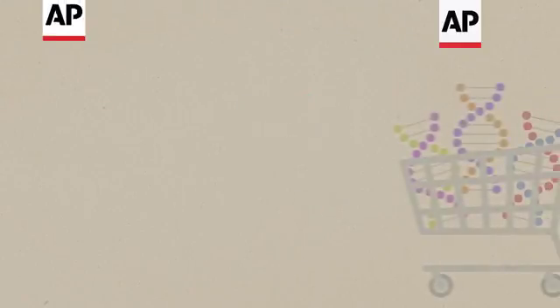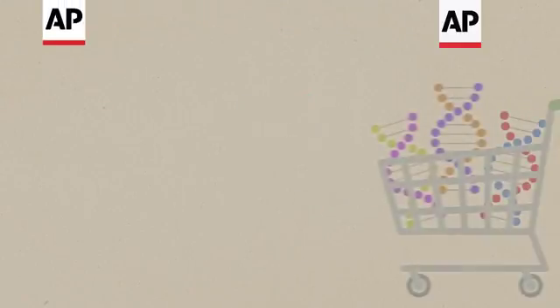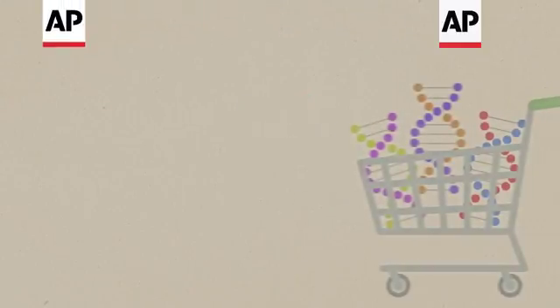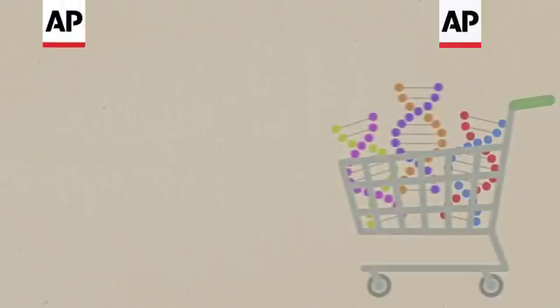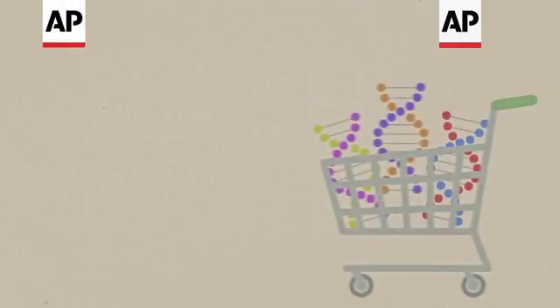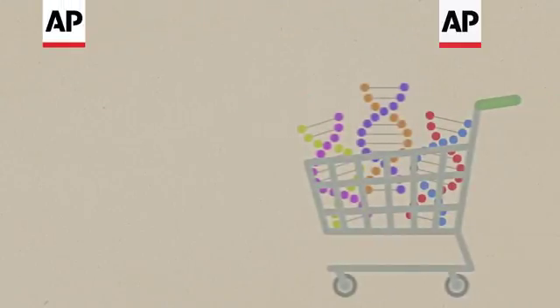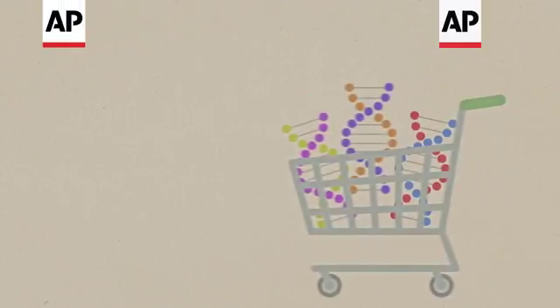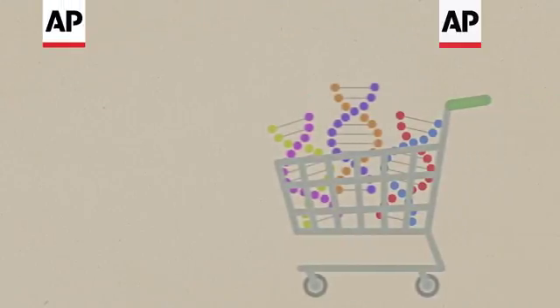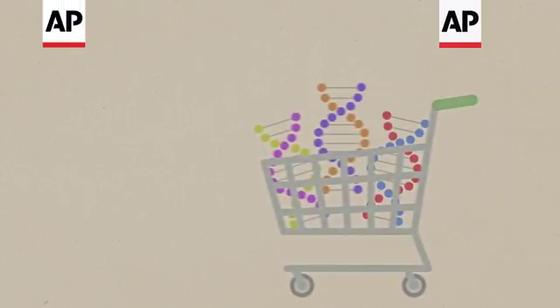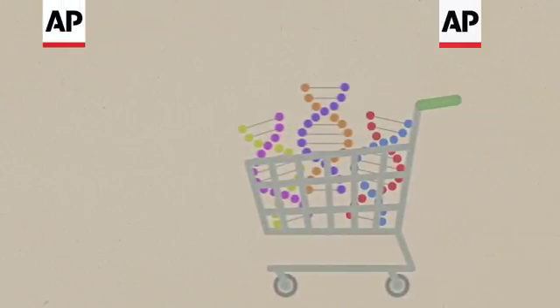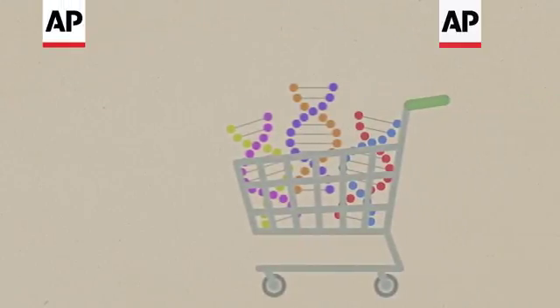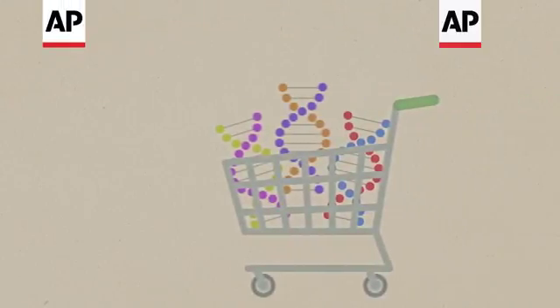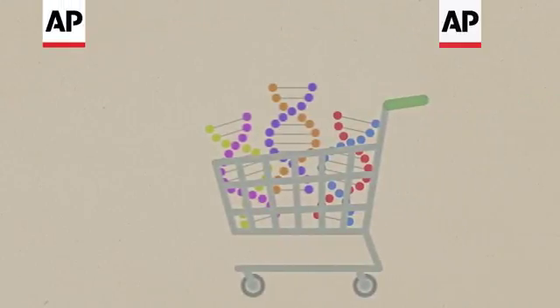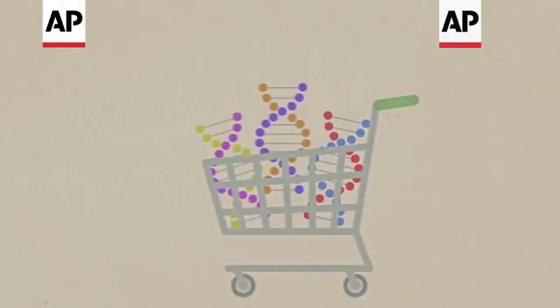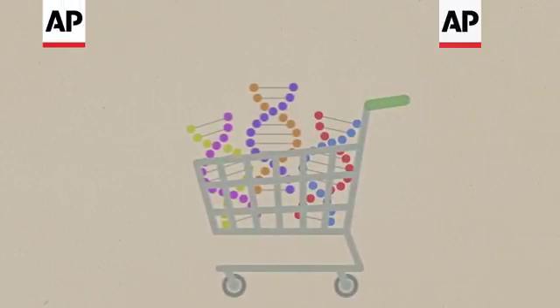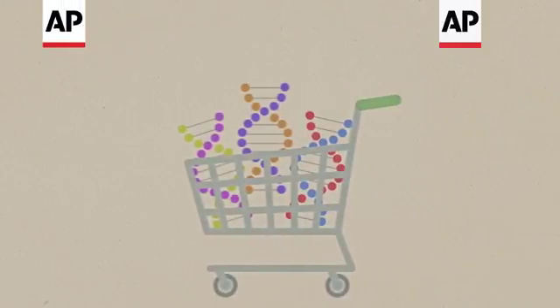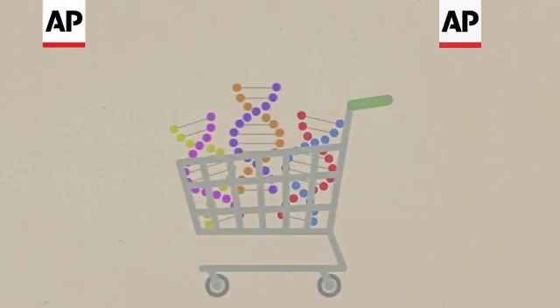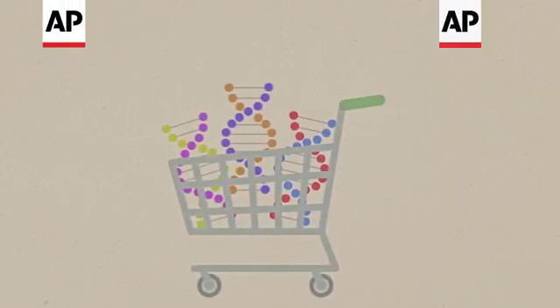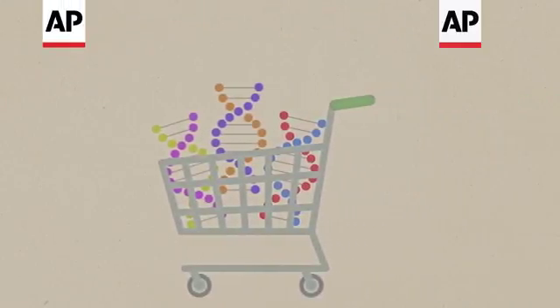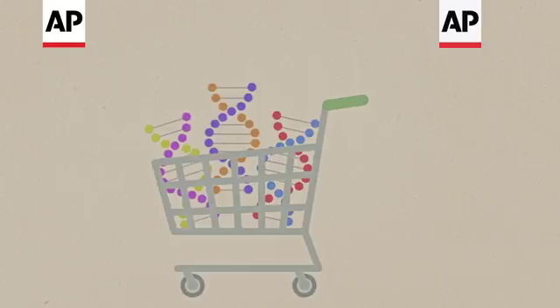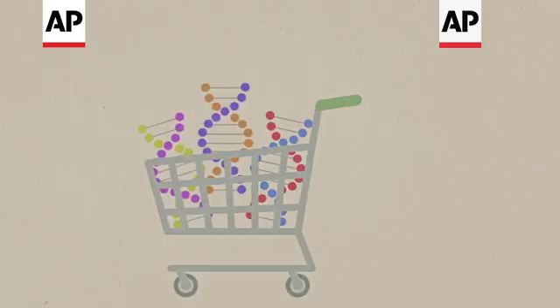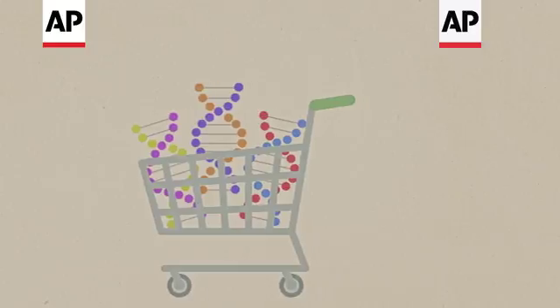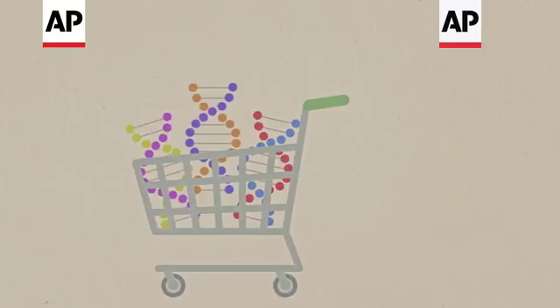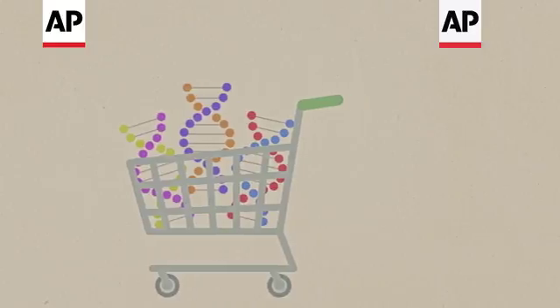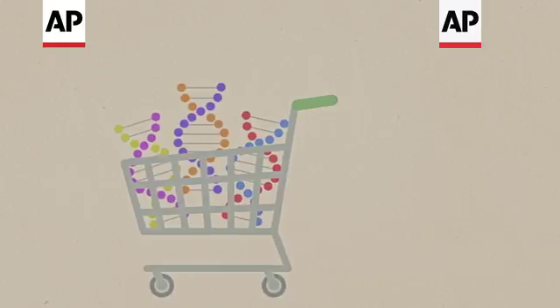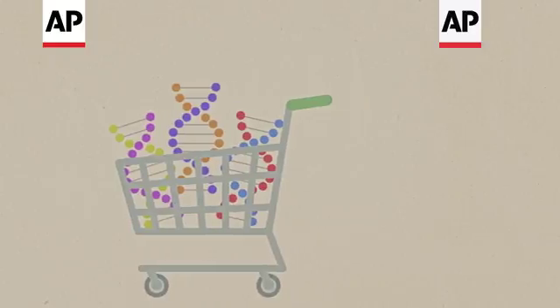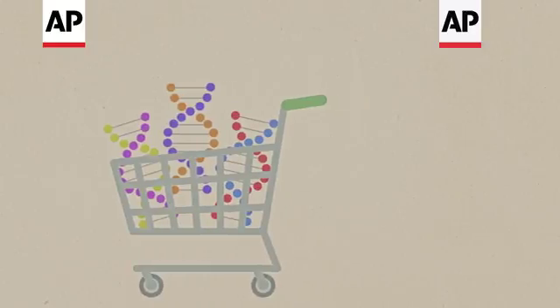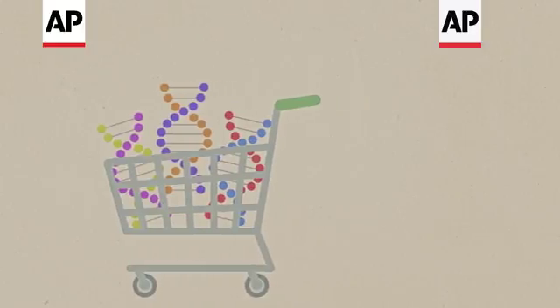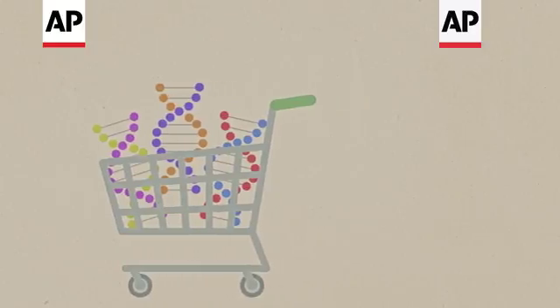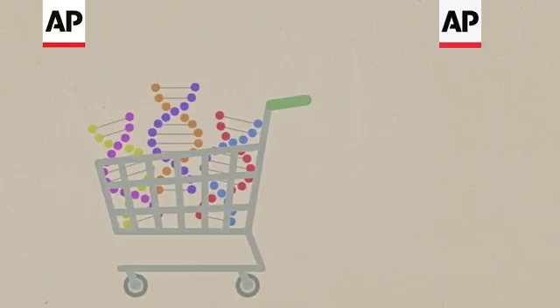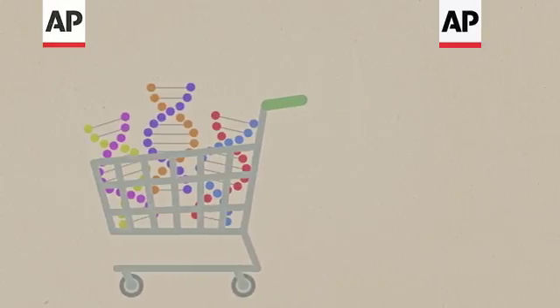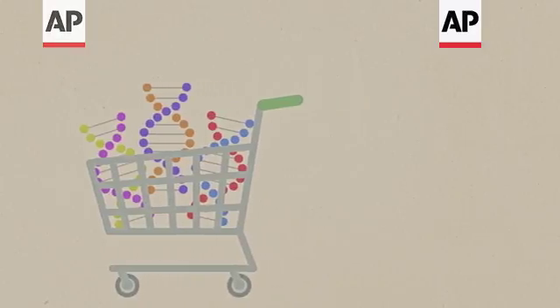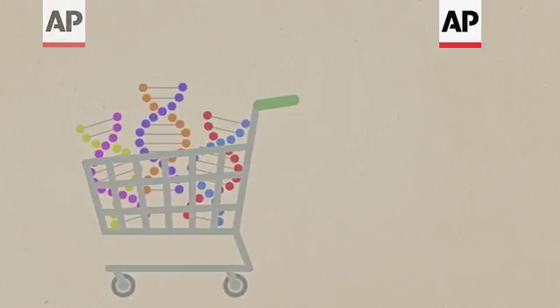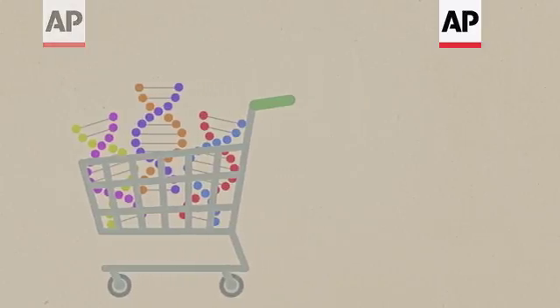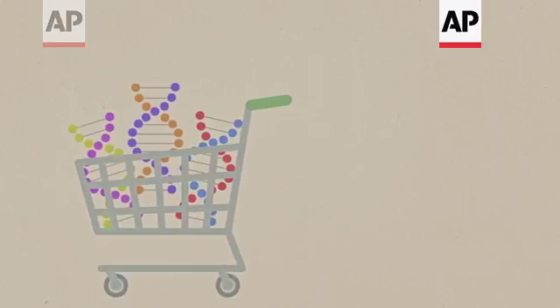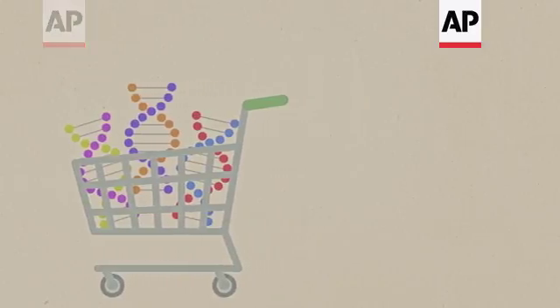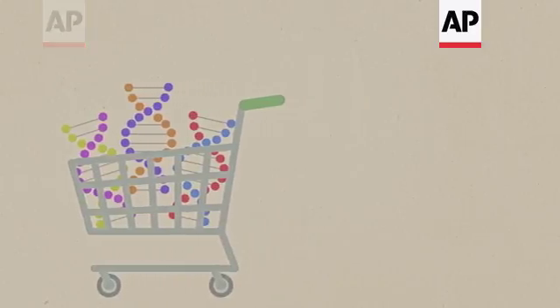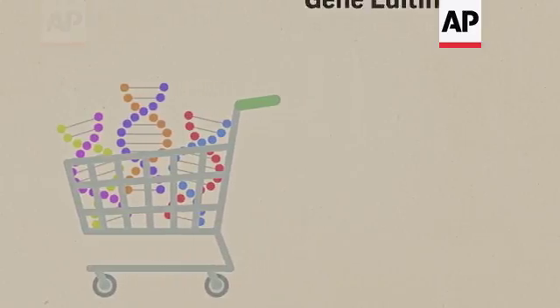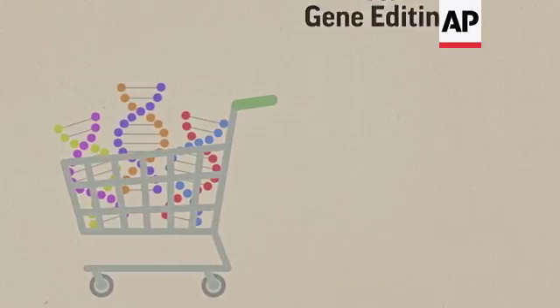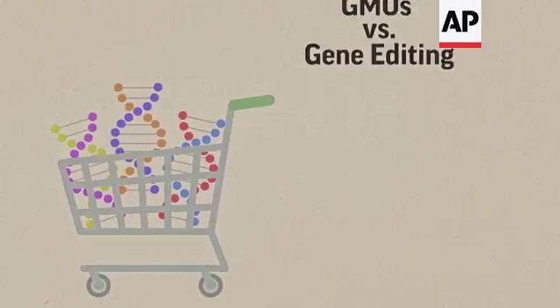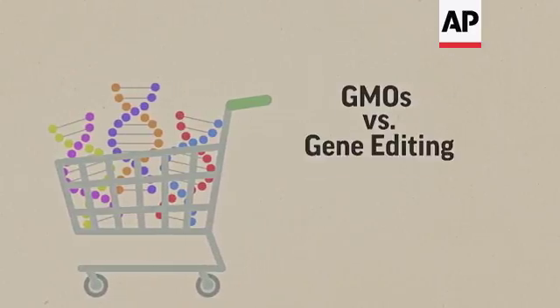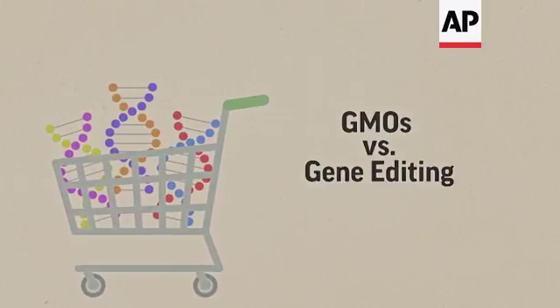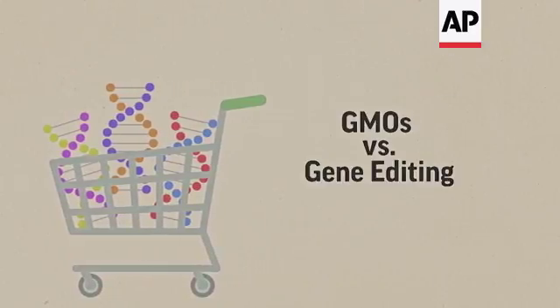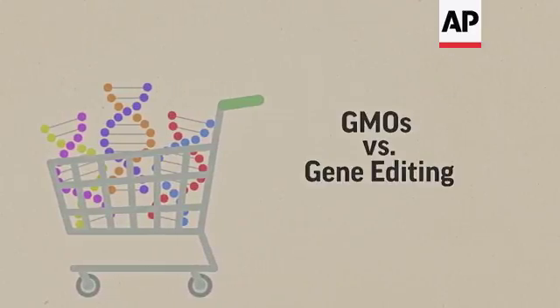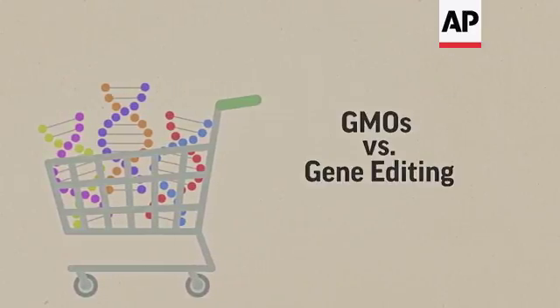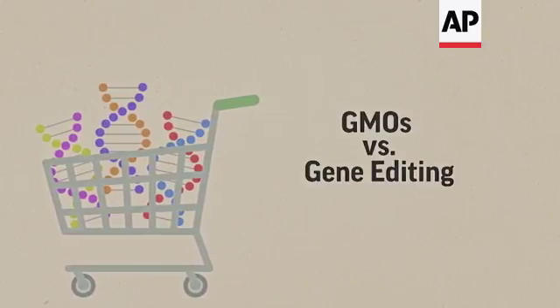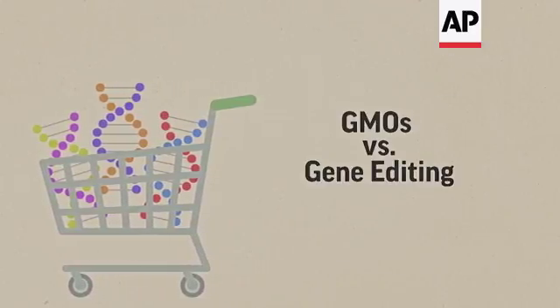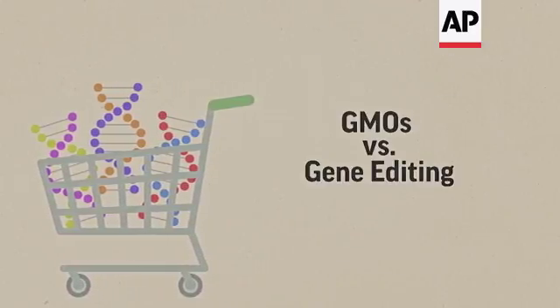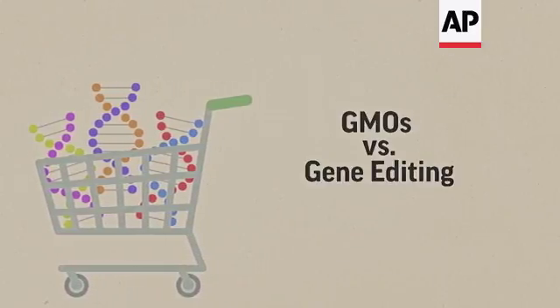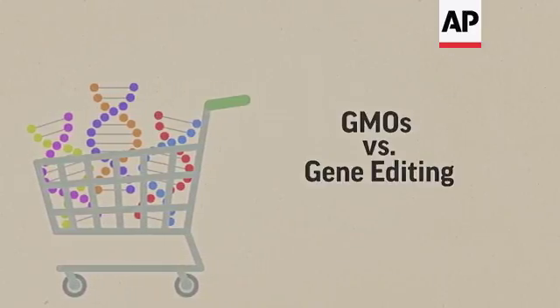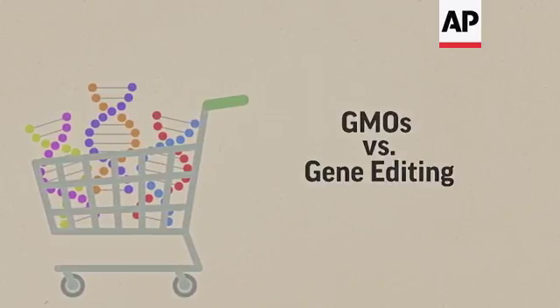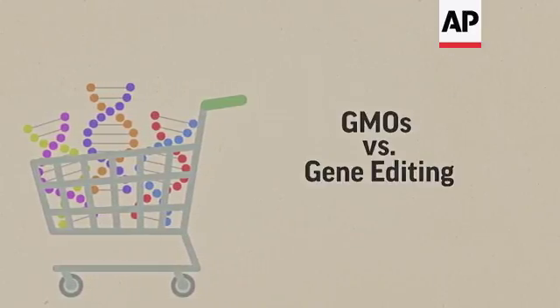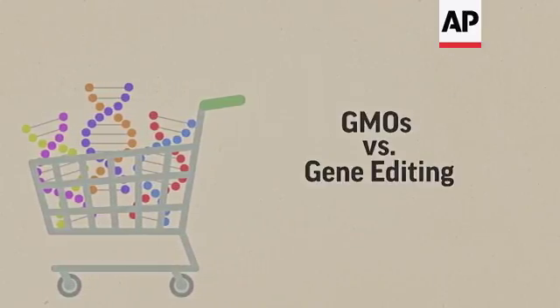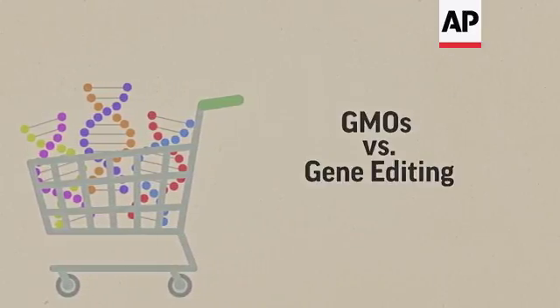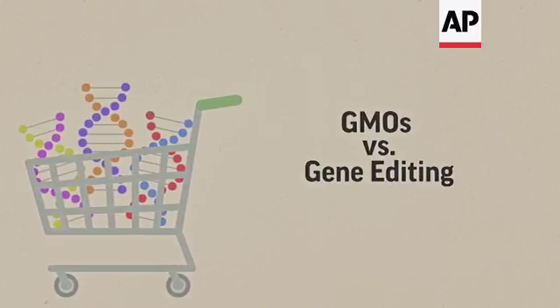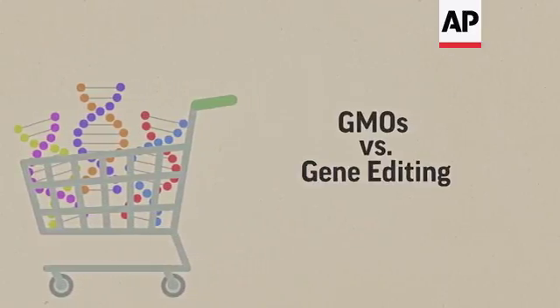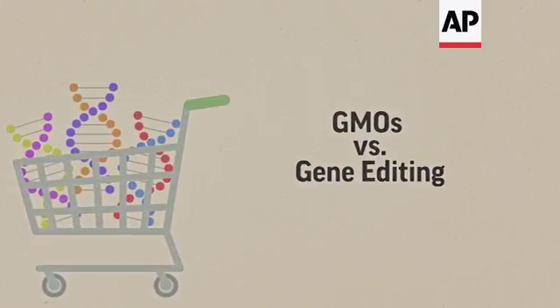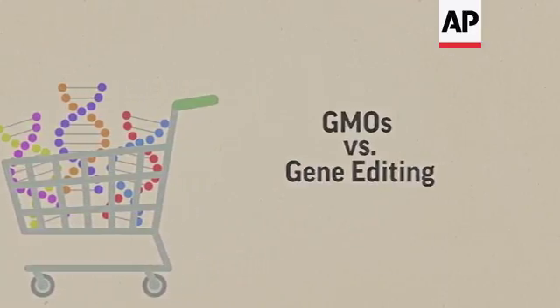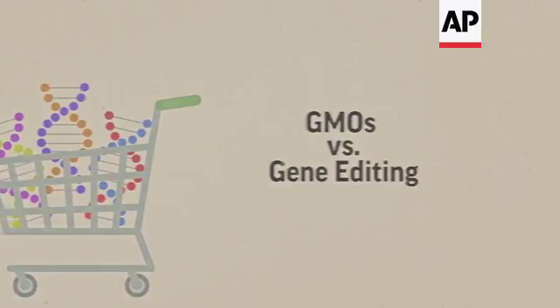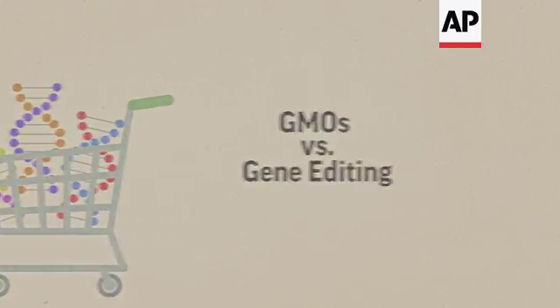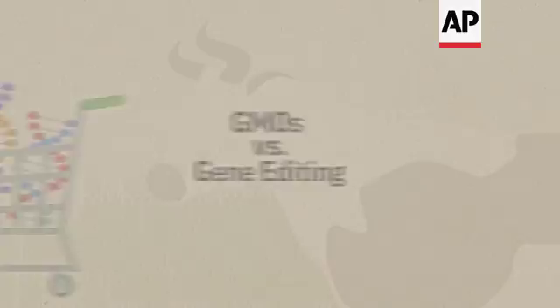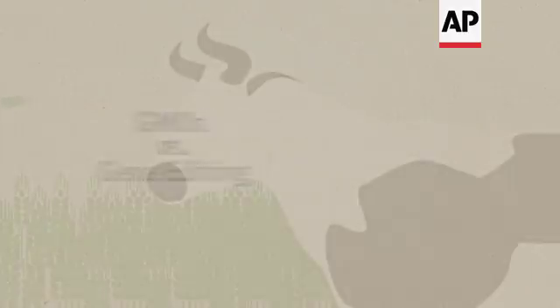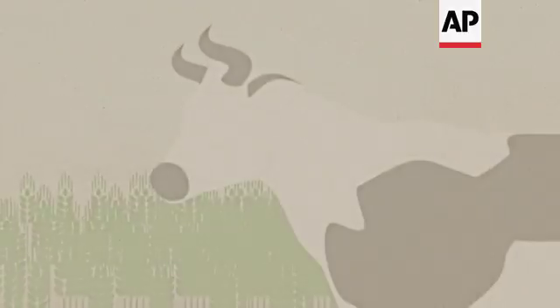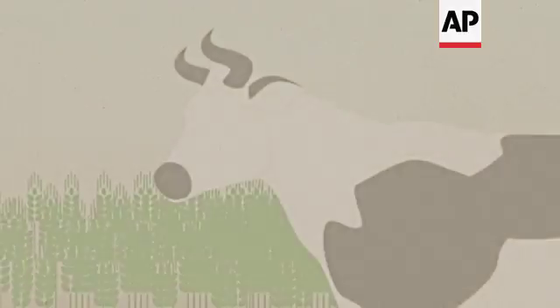Gene-edited food could be coming soon to a supermarket near you. What is it, and how is it different from GMOs?